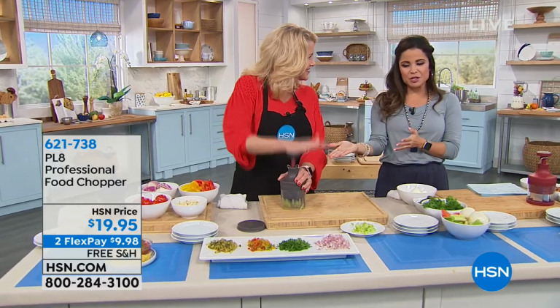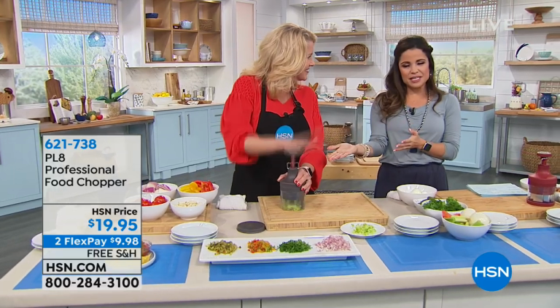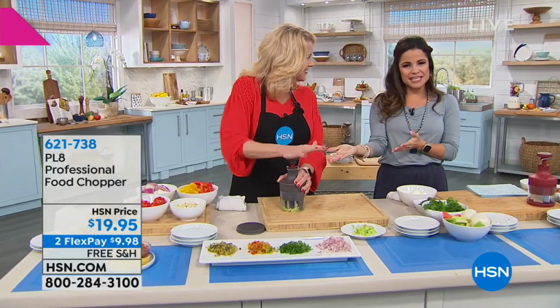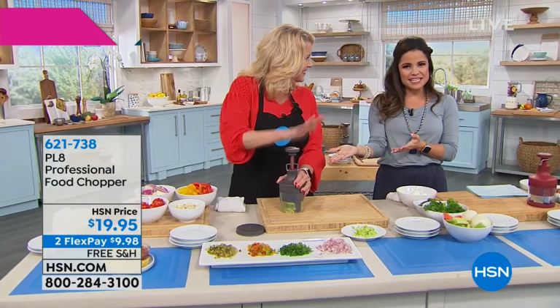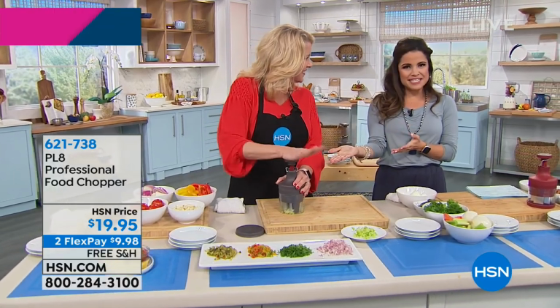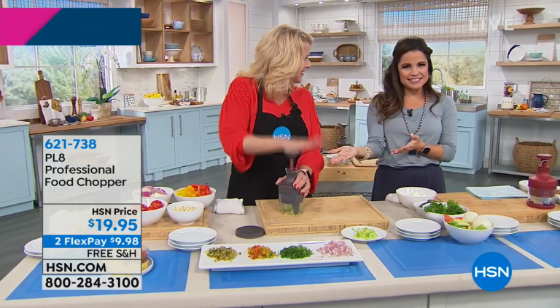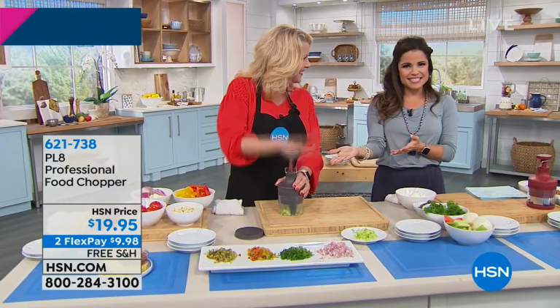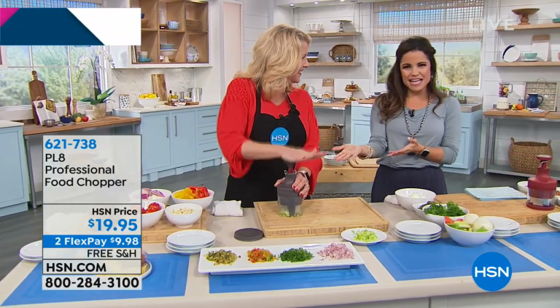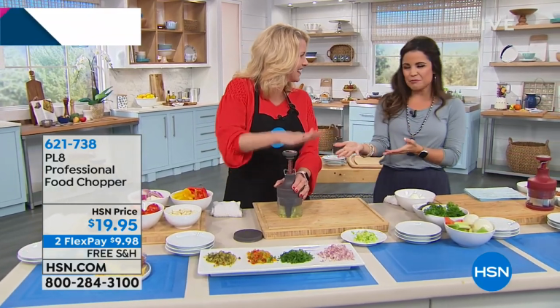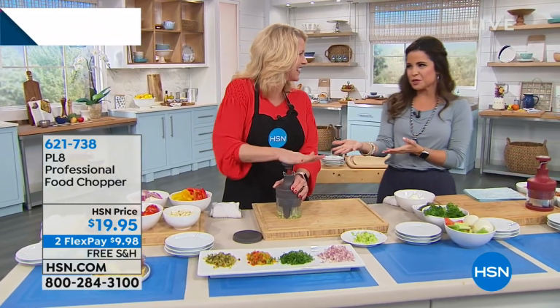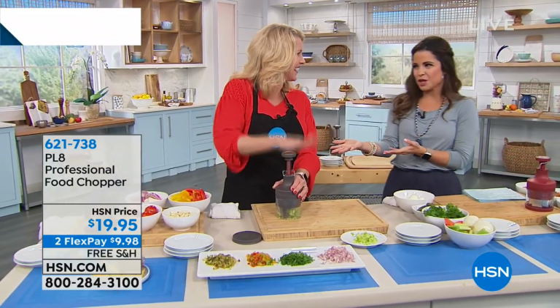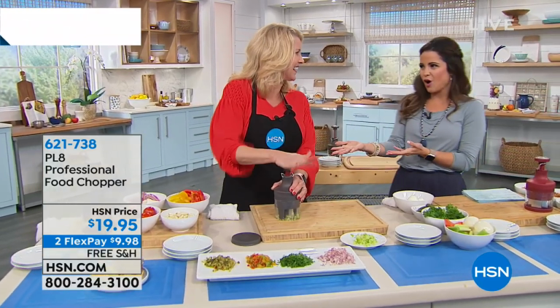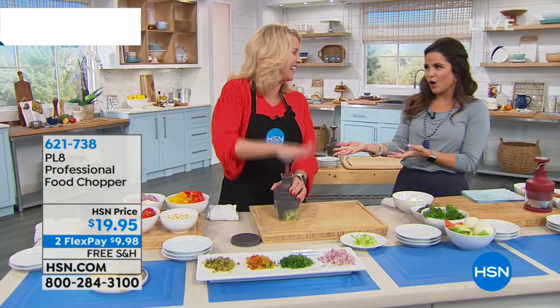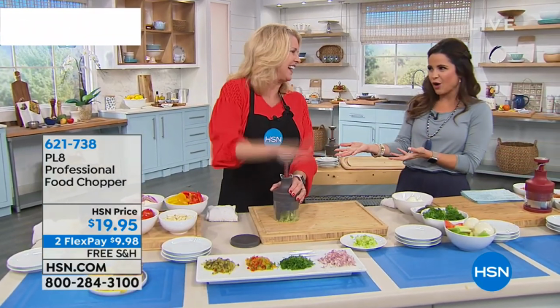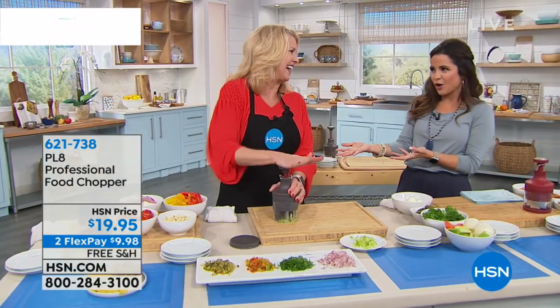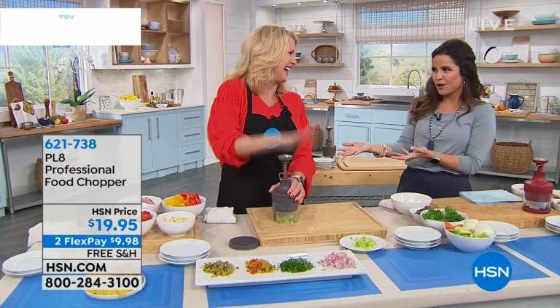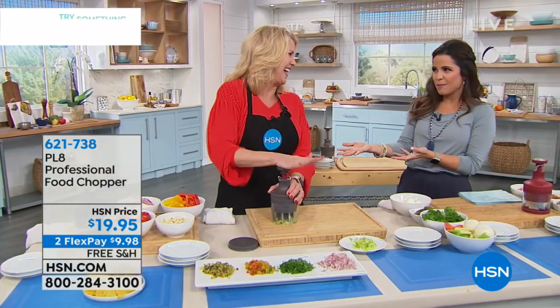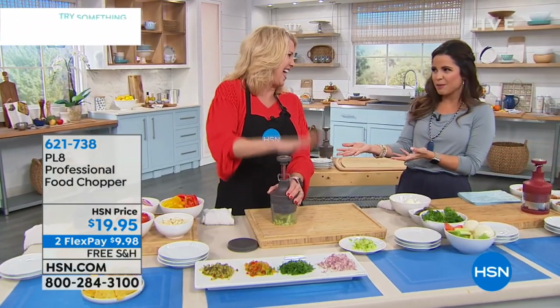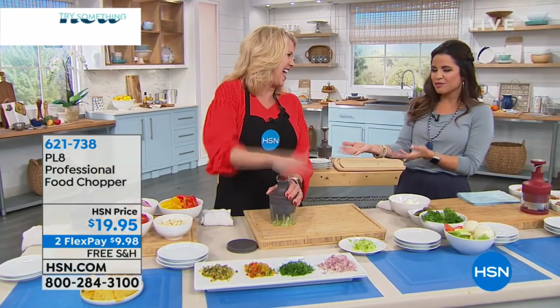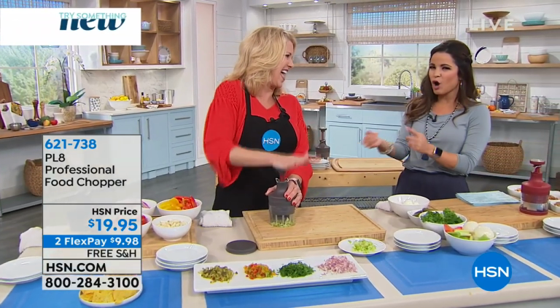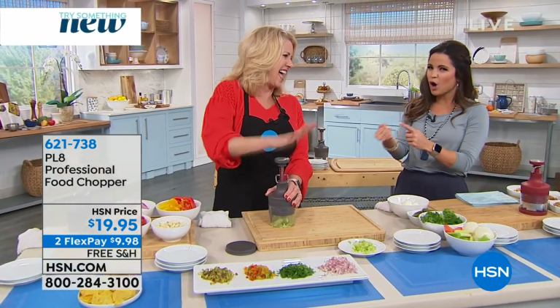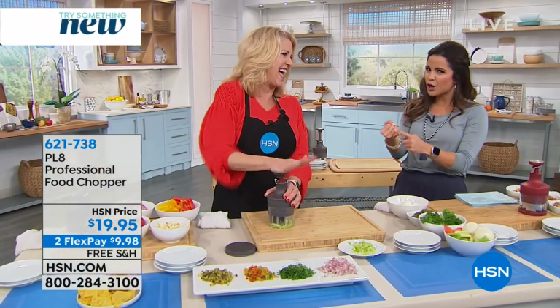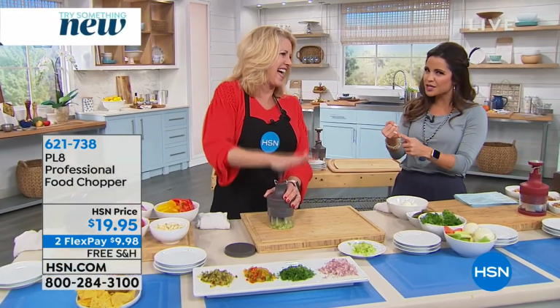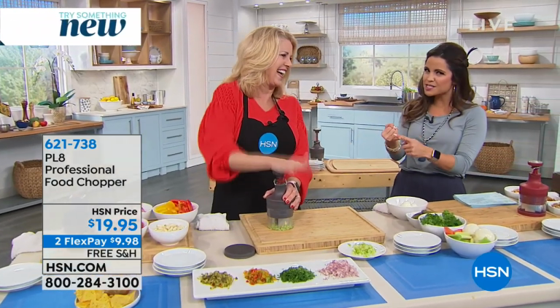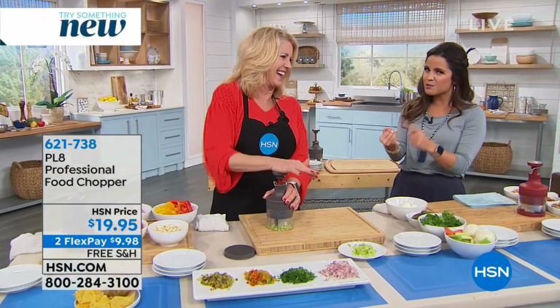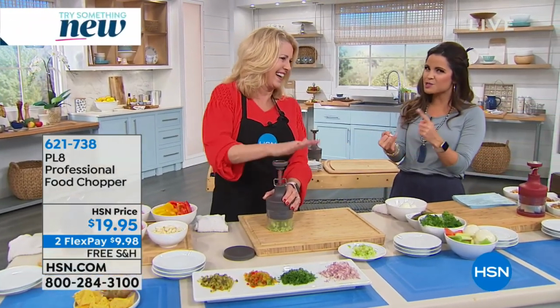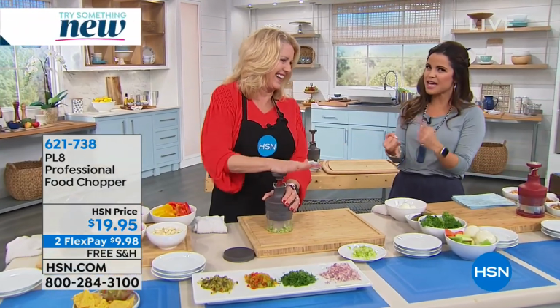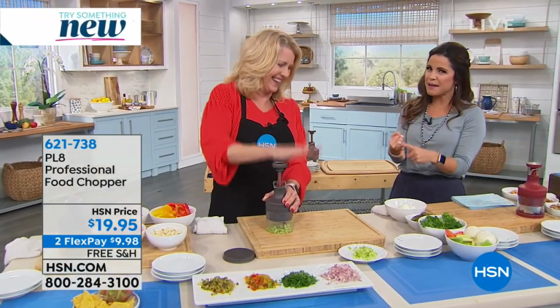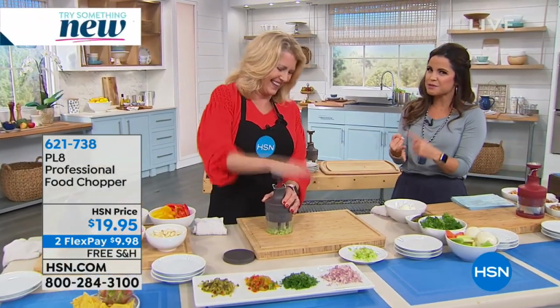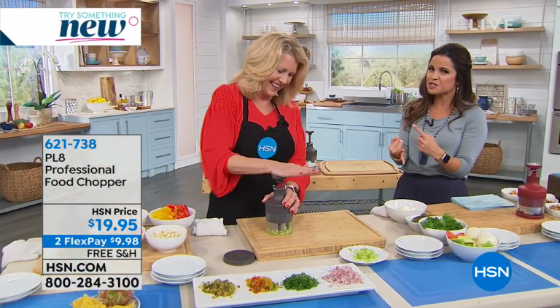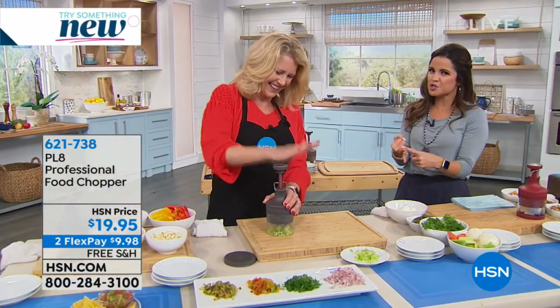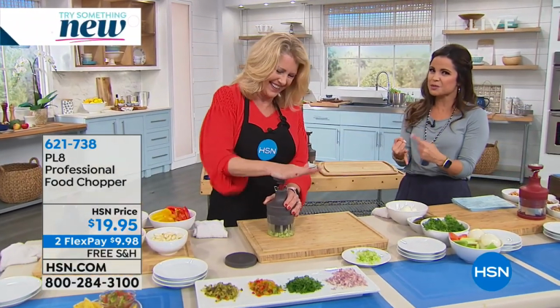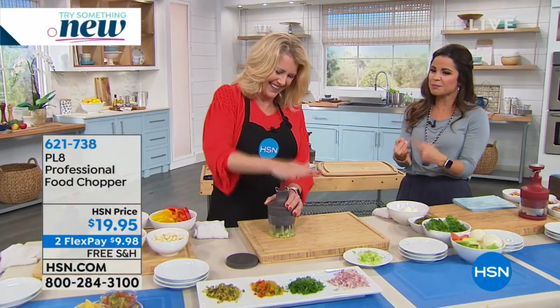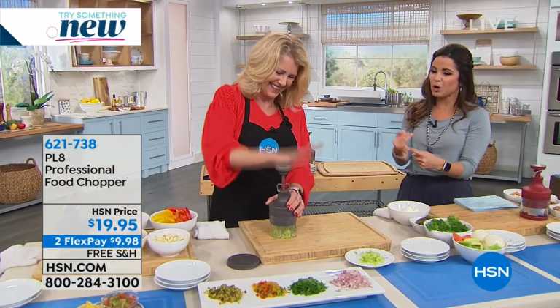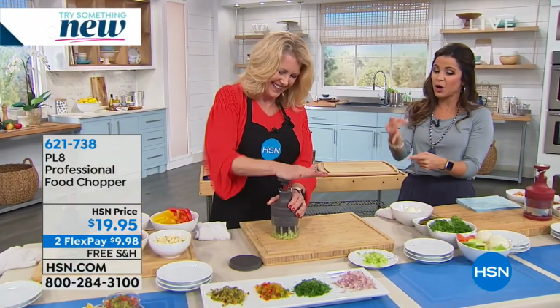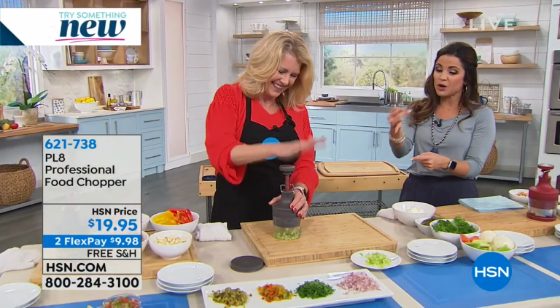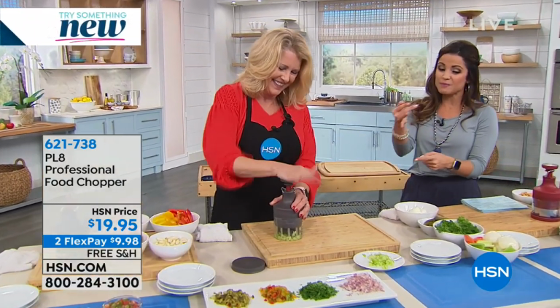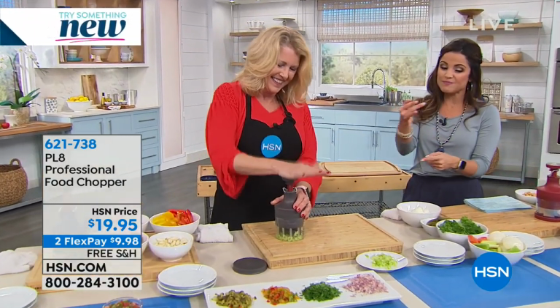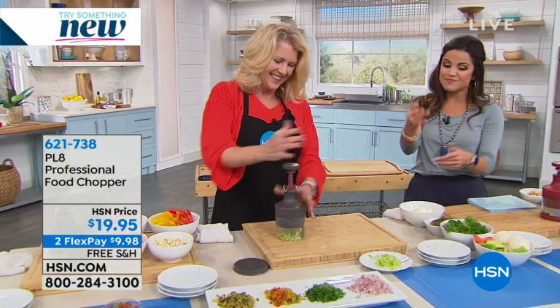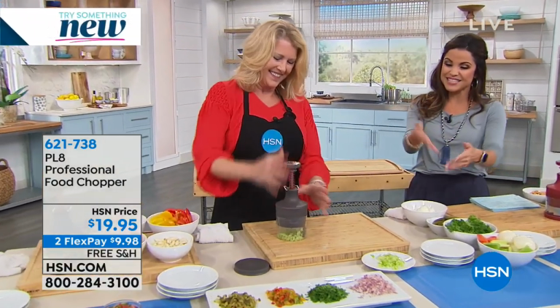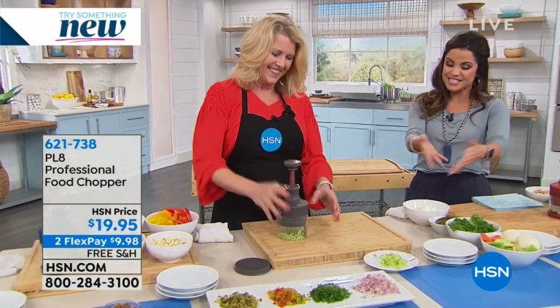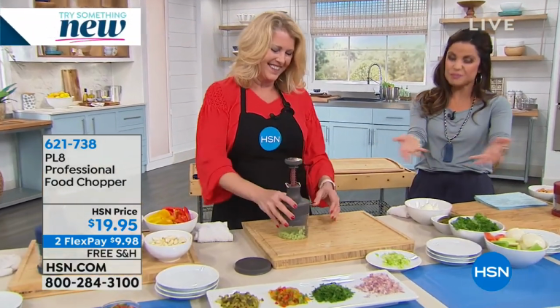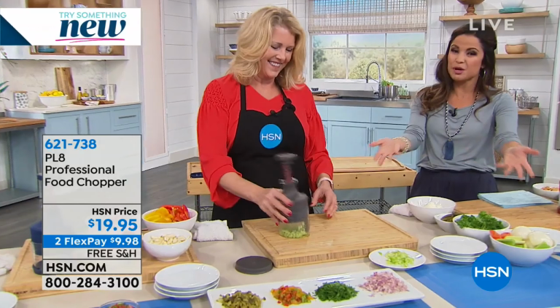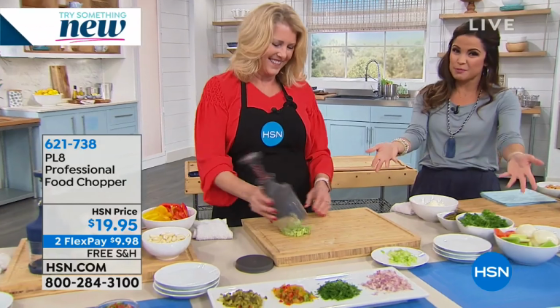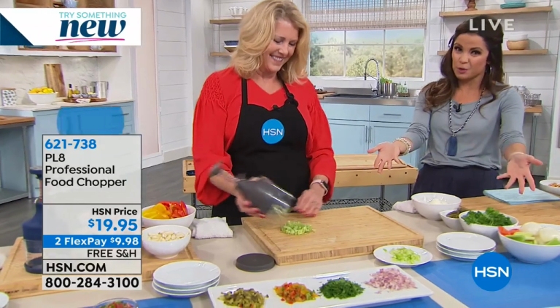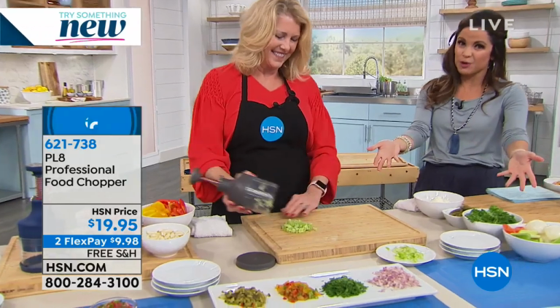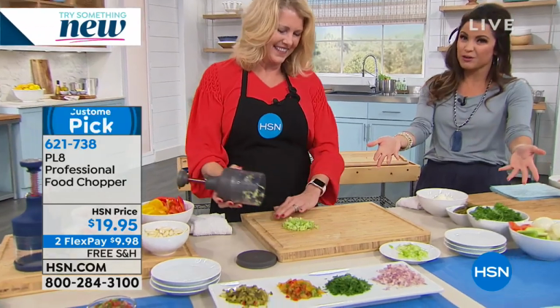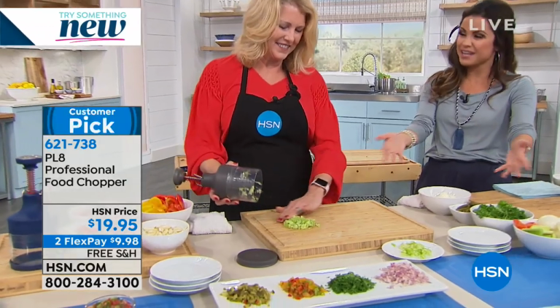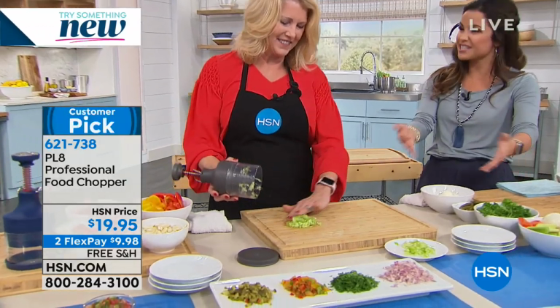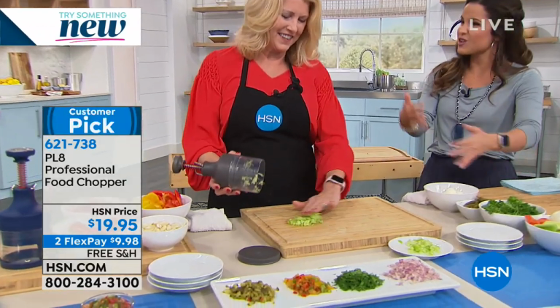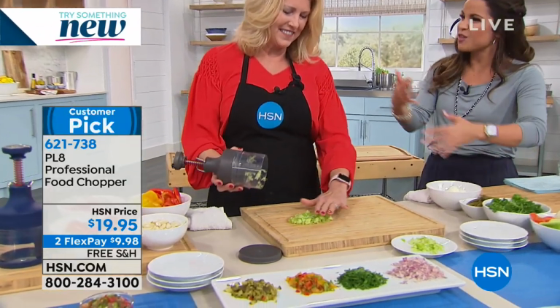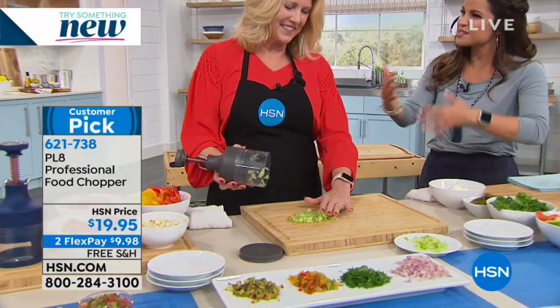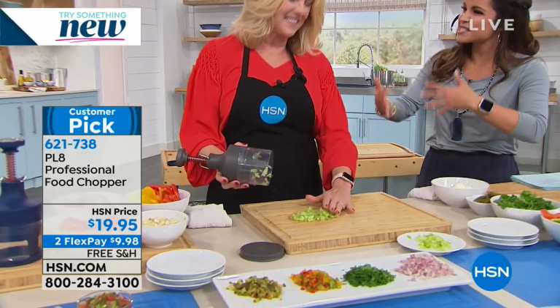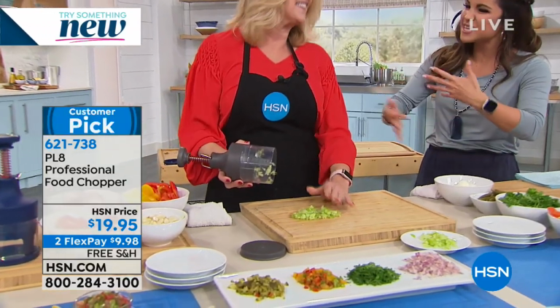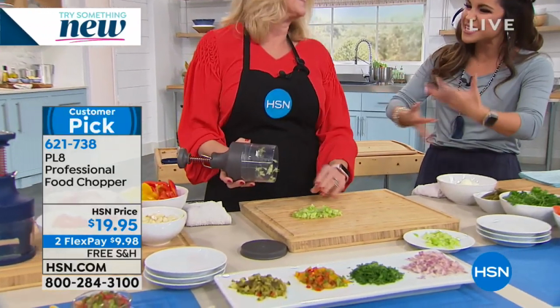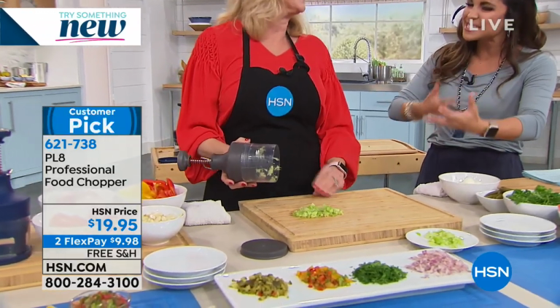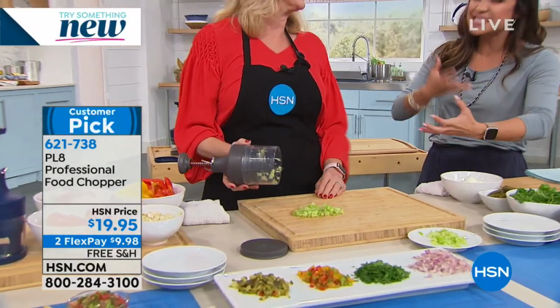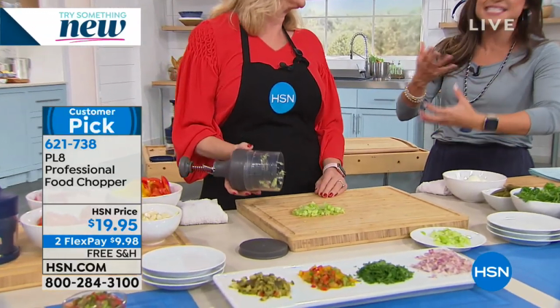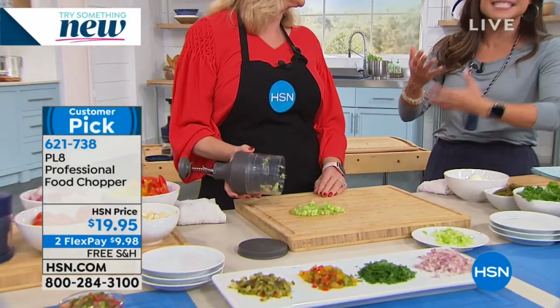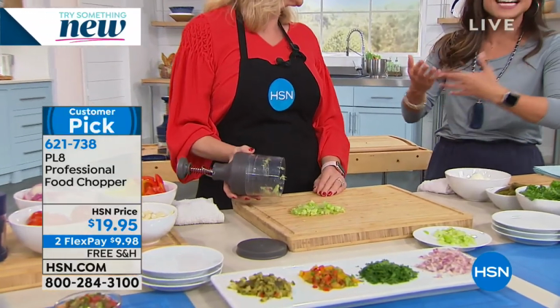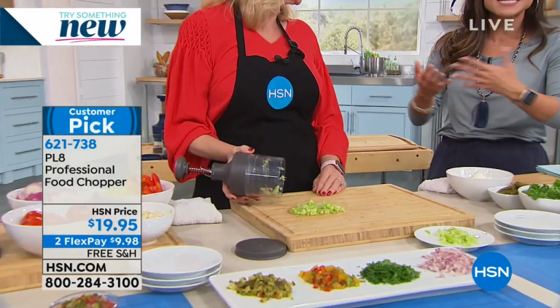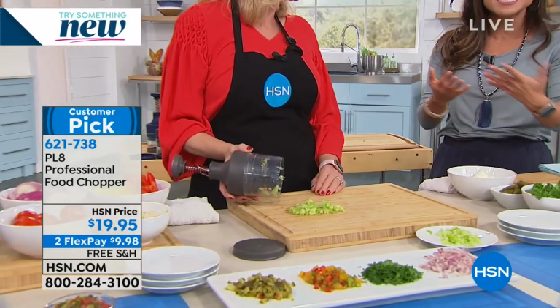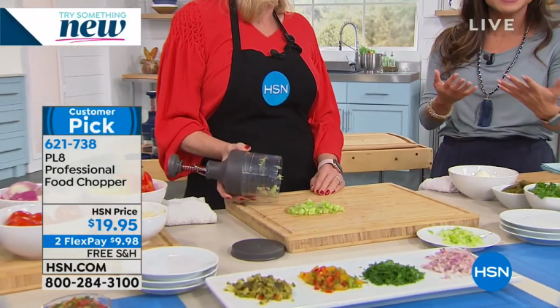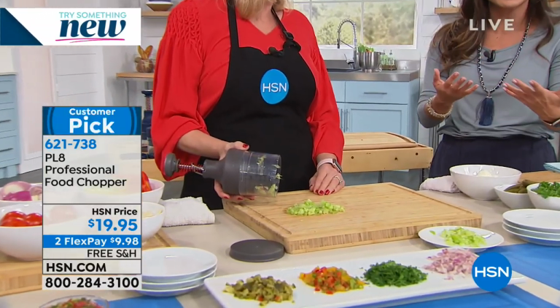Cooking — it's not really hard, but the hardest, most time-consuming part is the prep work. It's all the slicing and dicing.